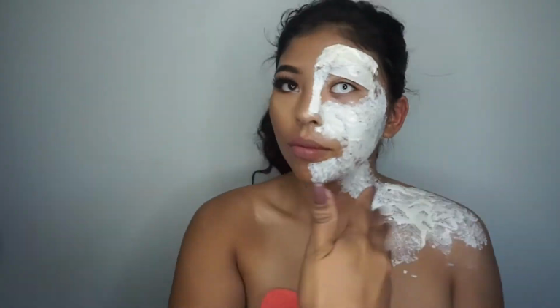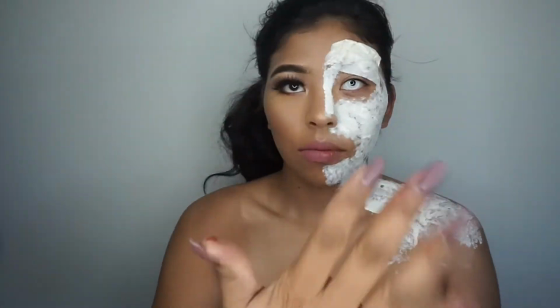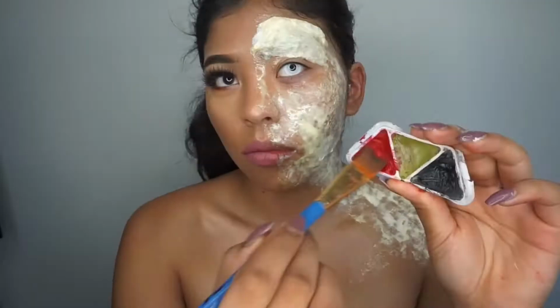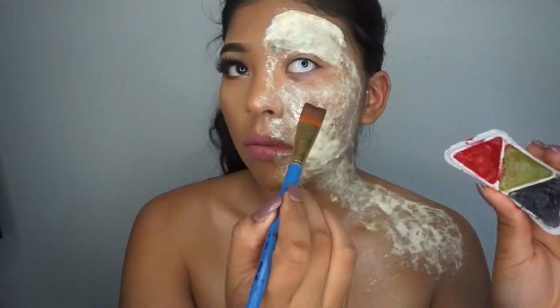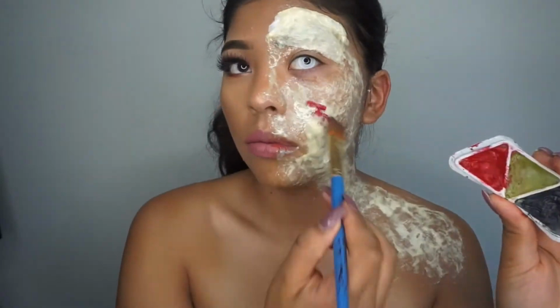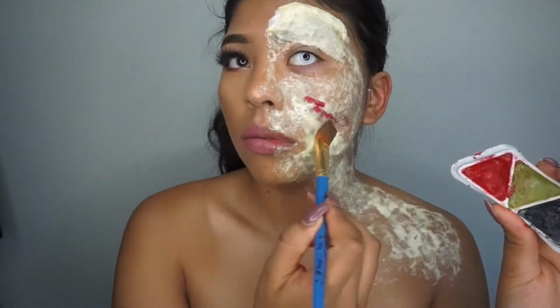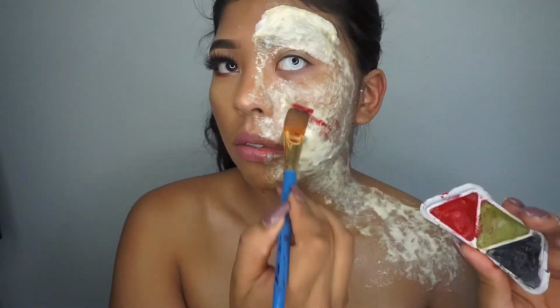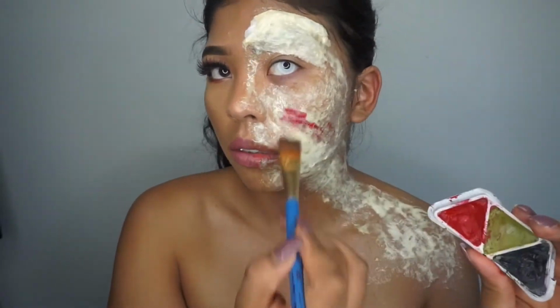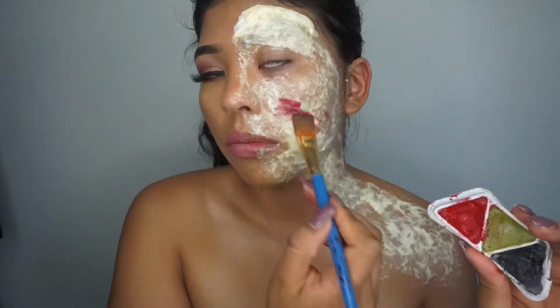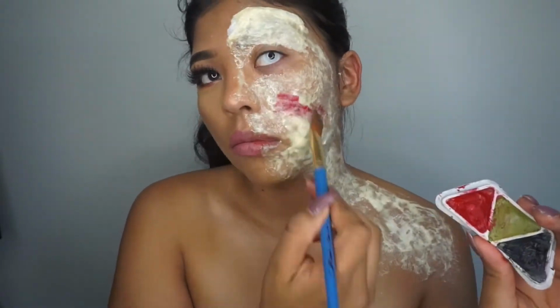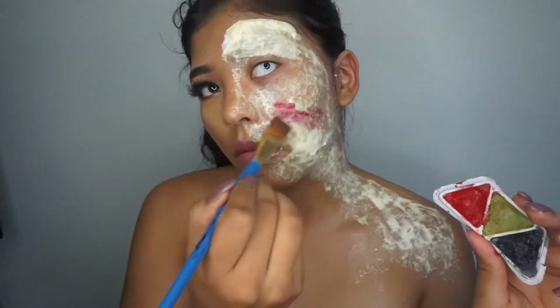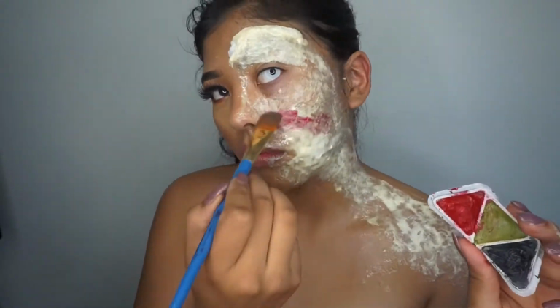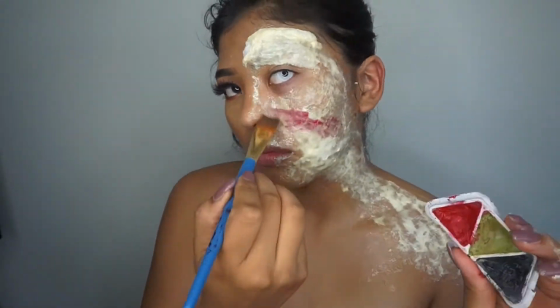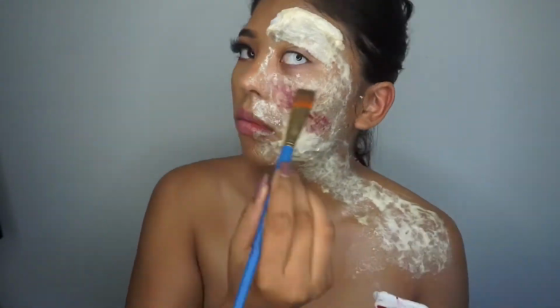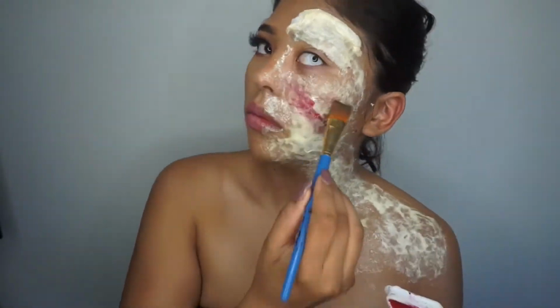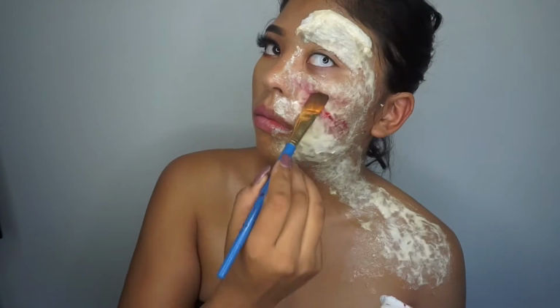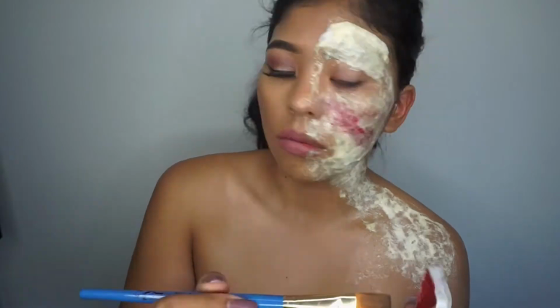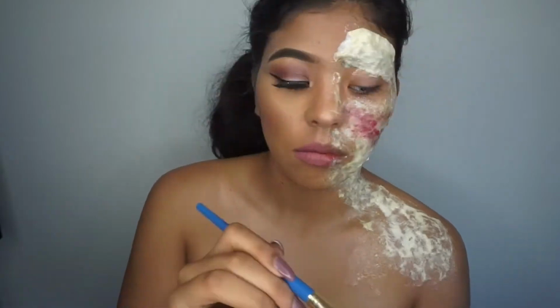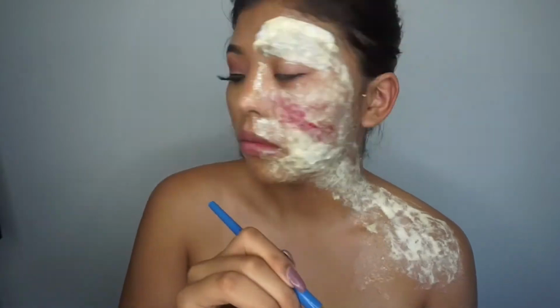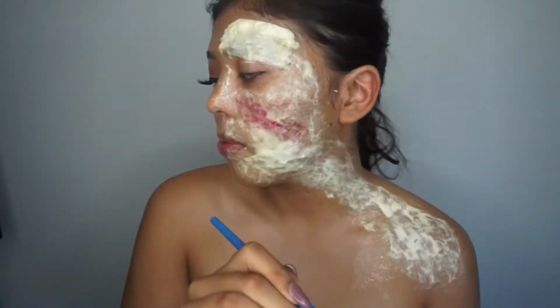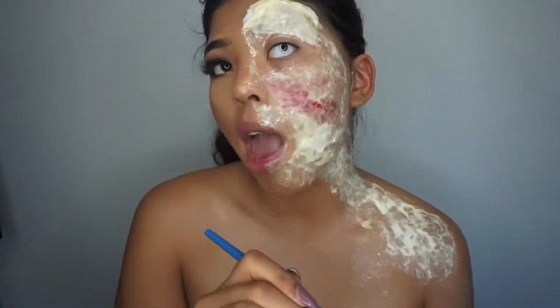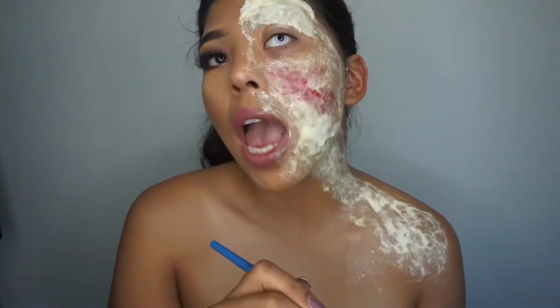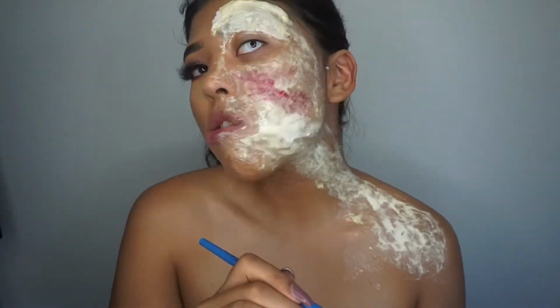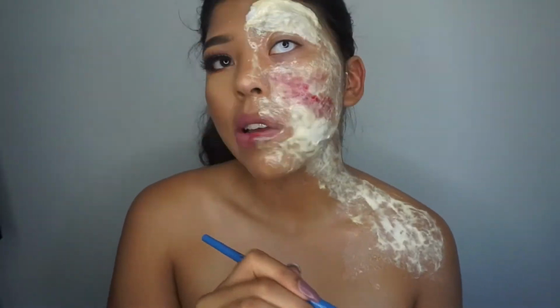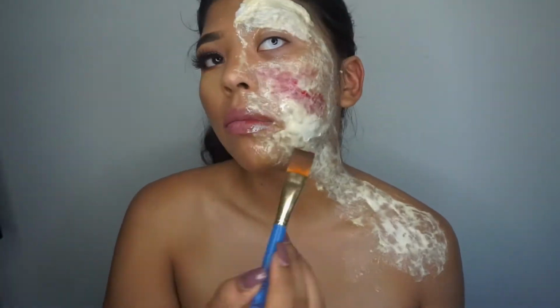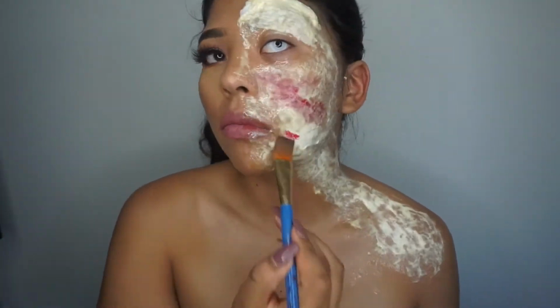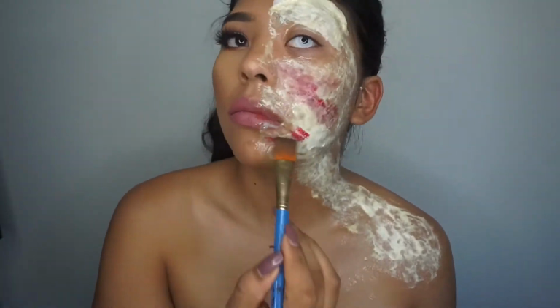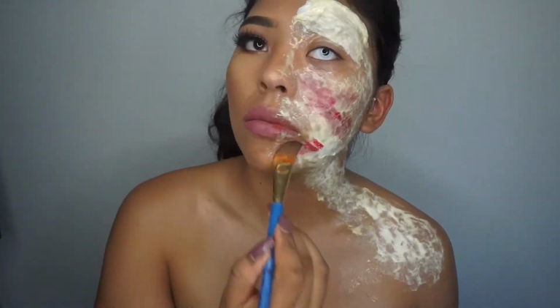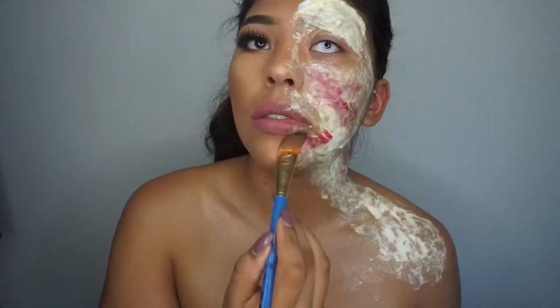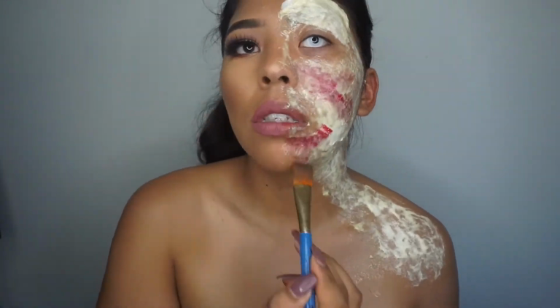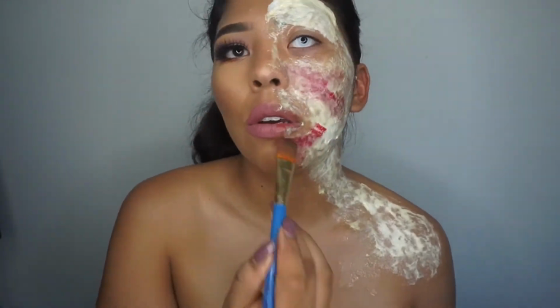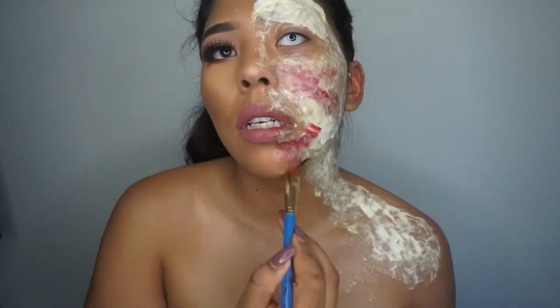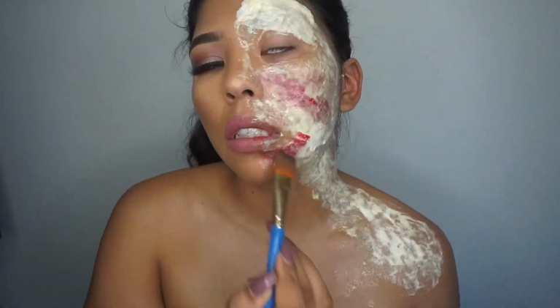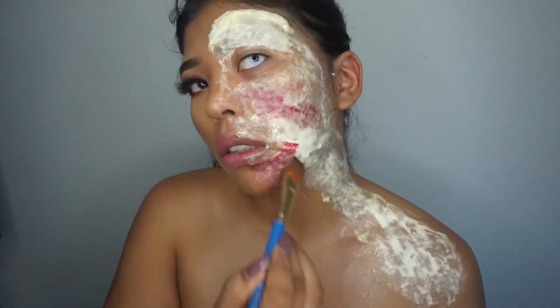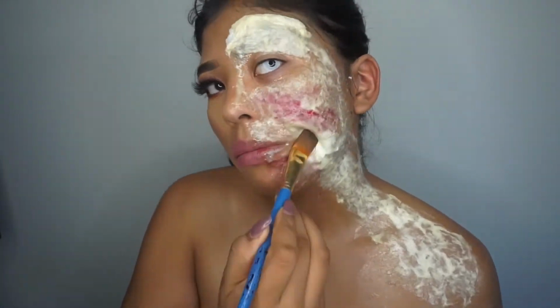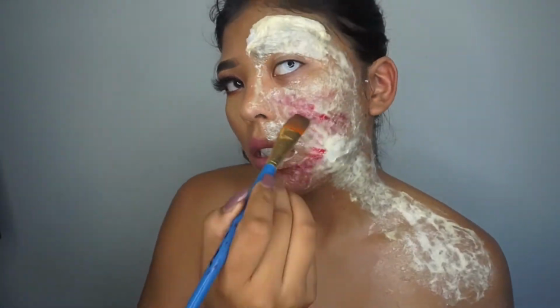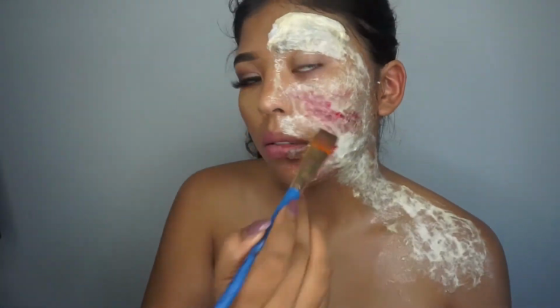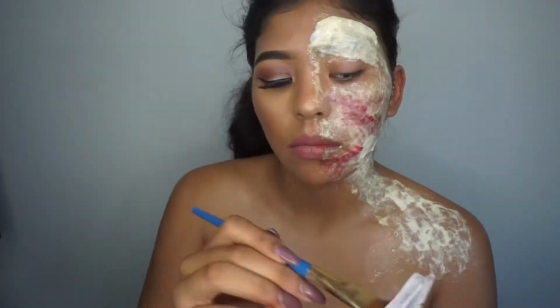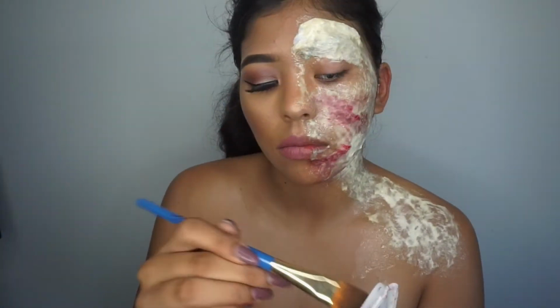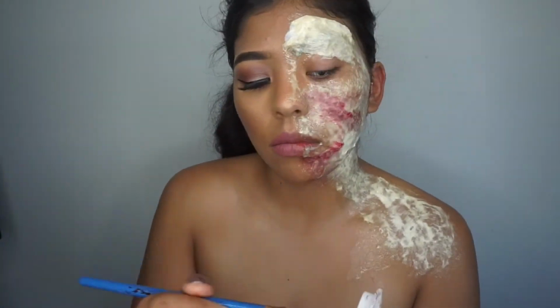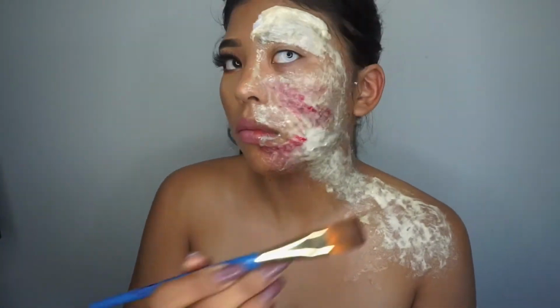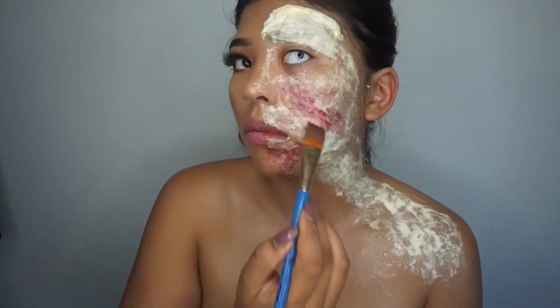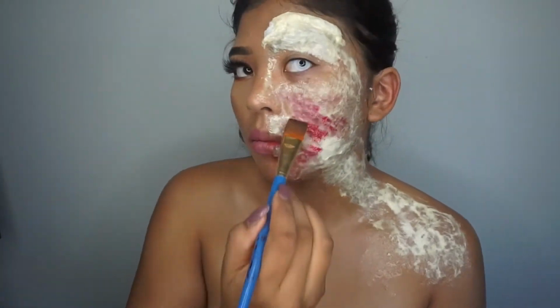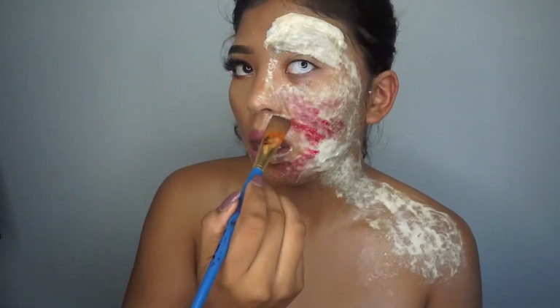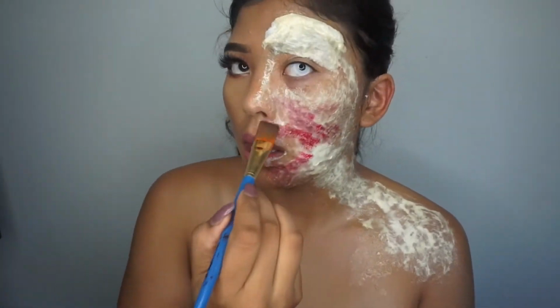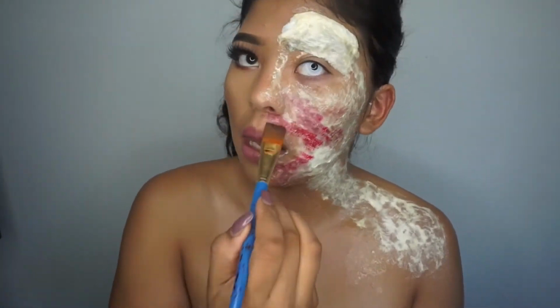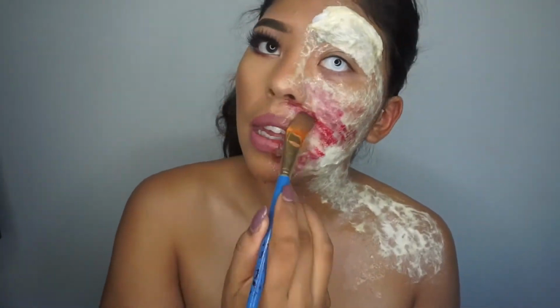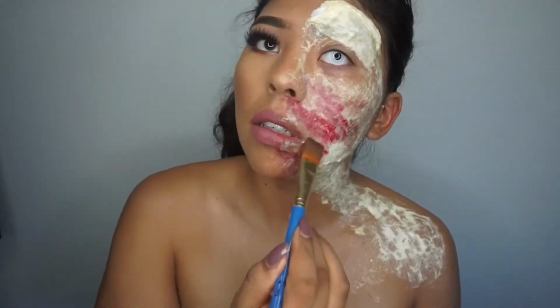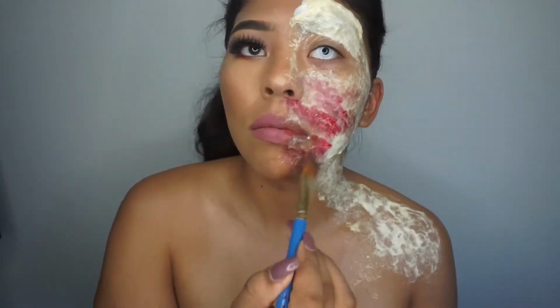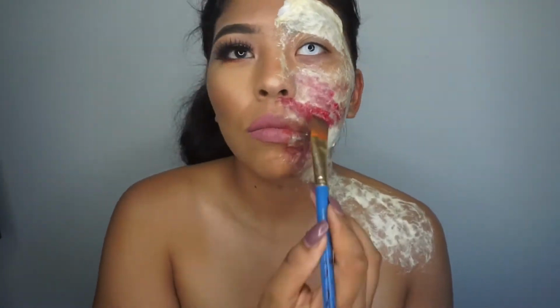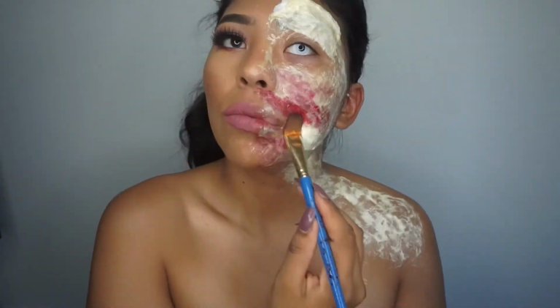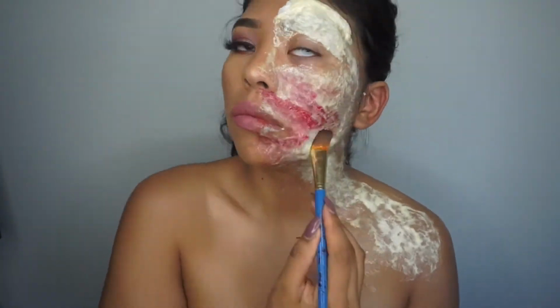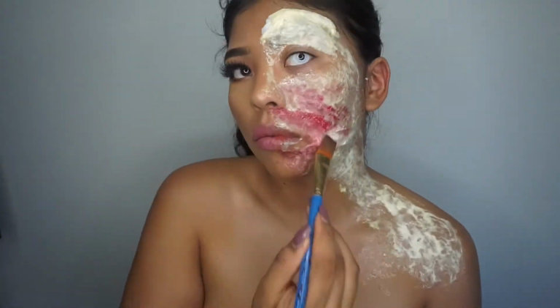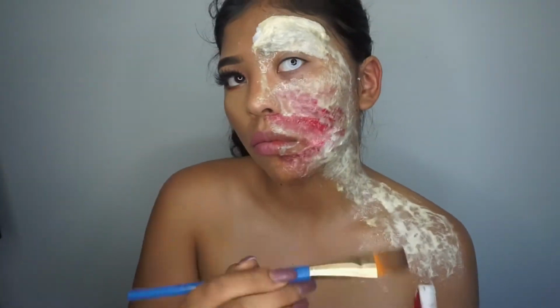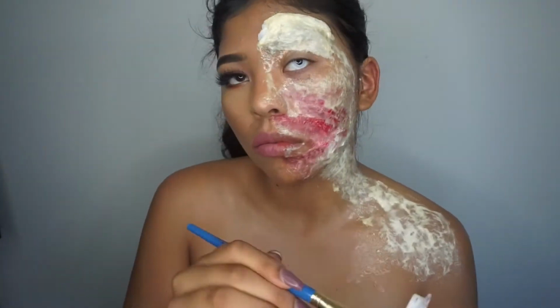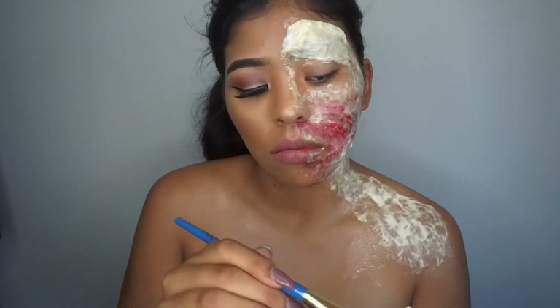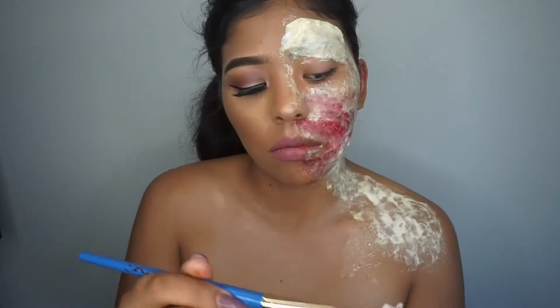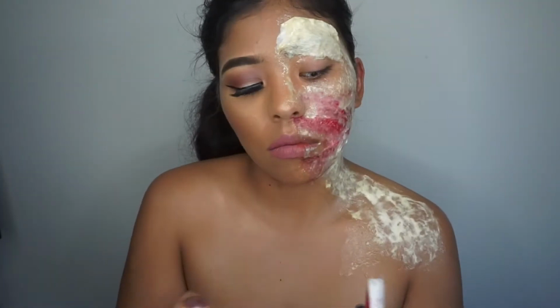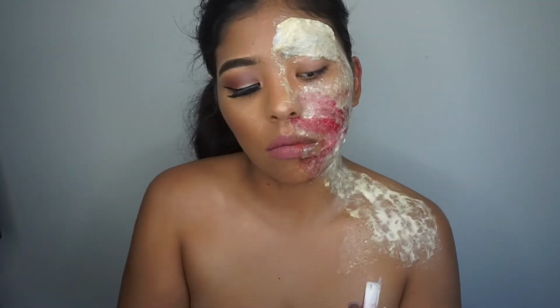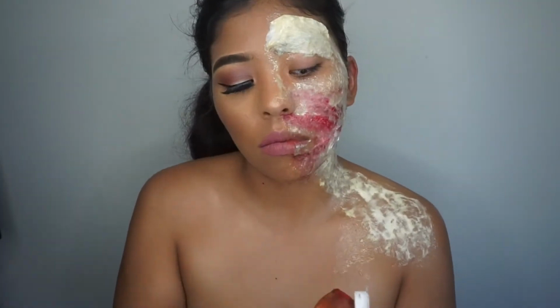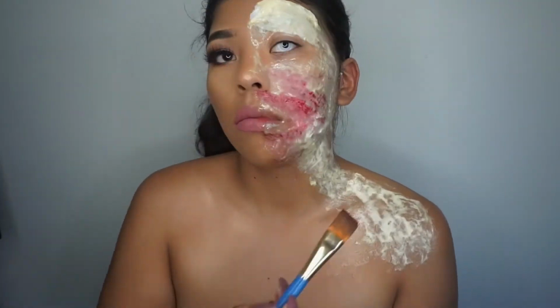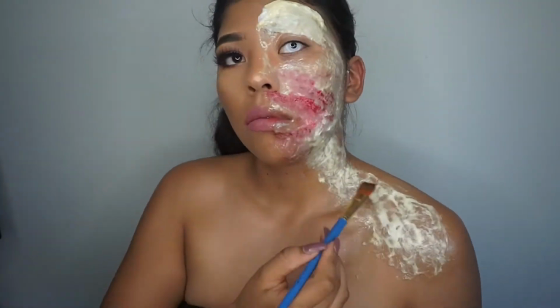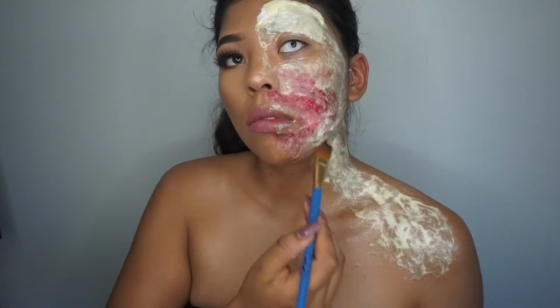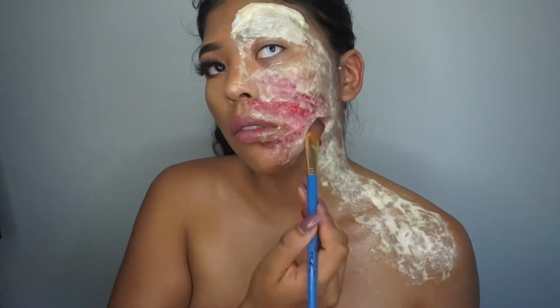Here I'm just using regular red Halloween makeup and I'm going to apply this all on top of the liquid latex.